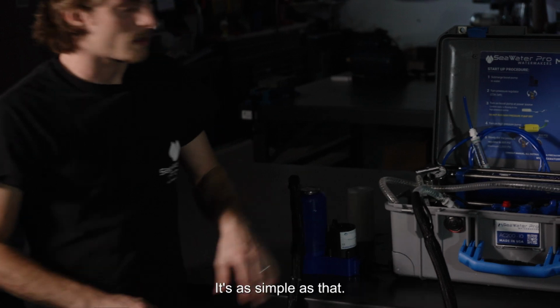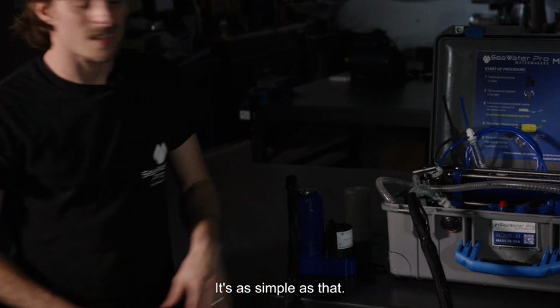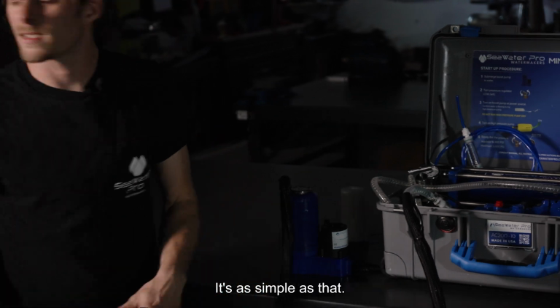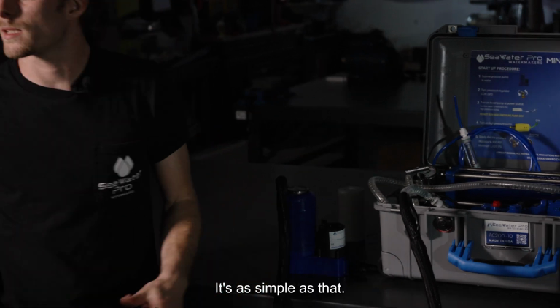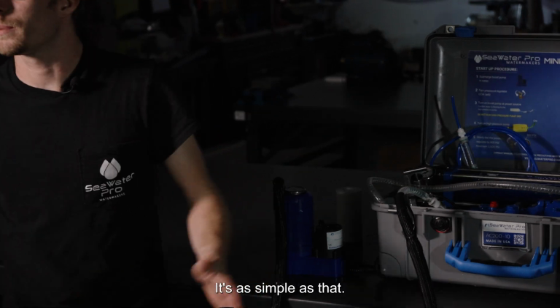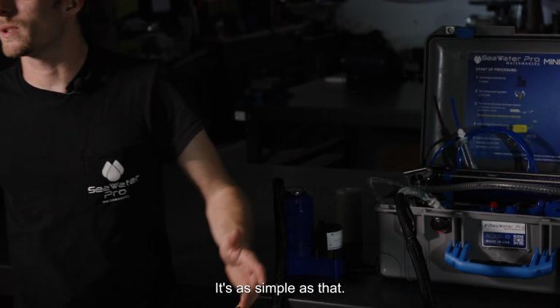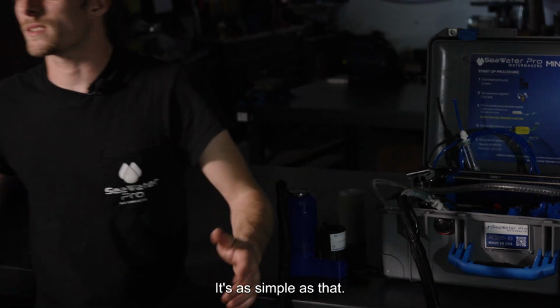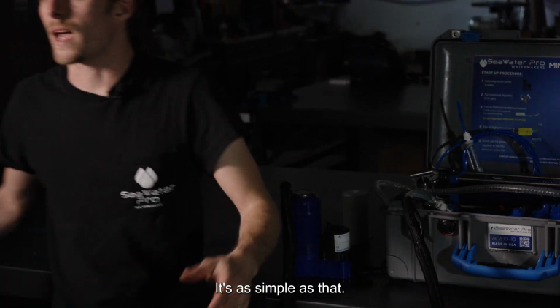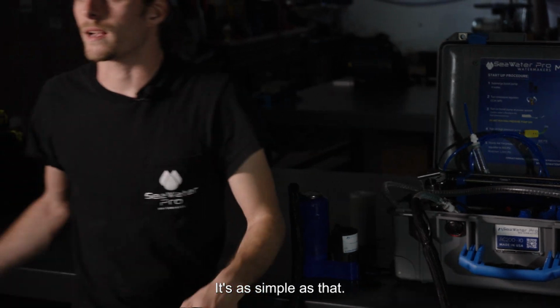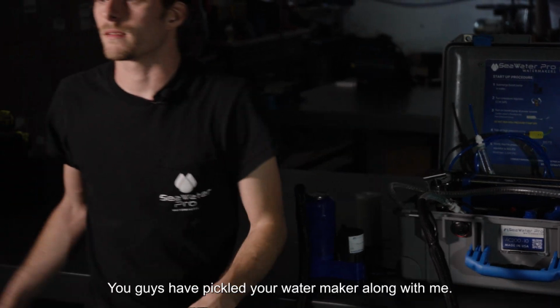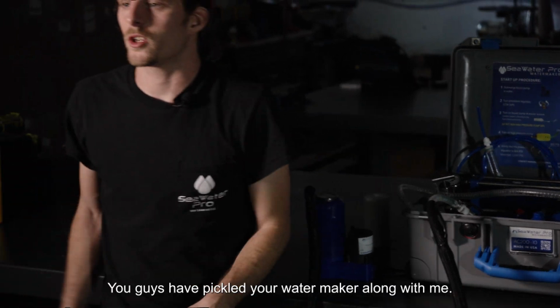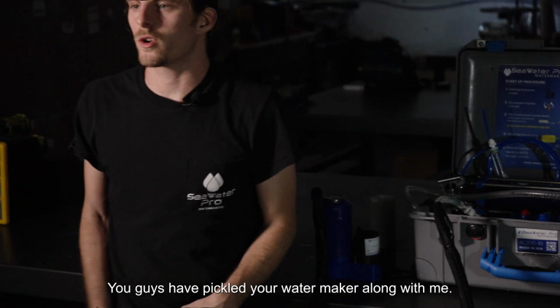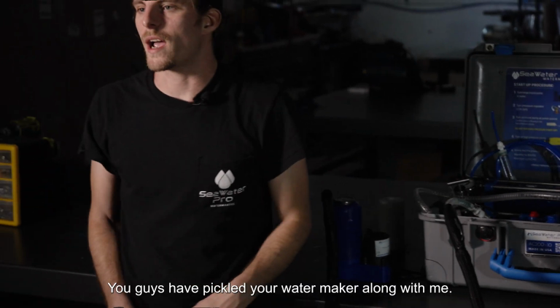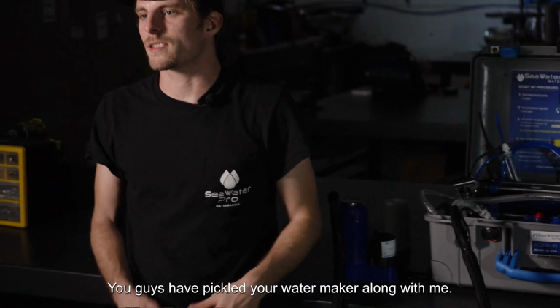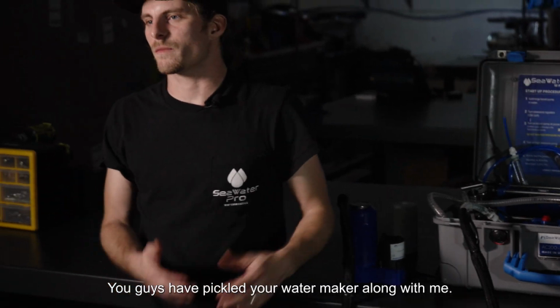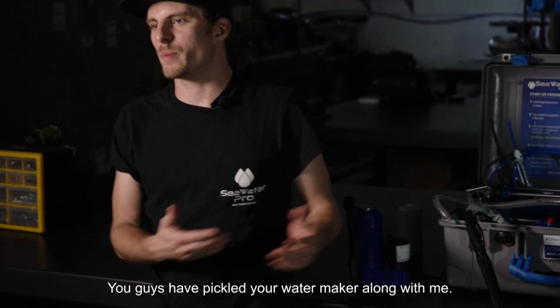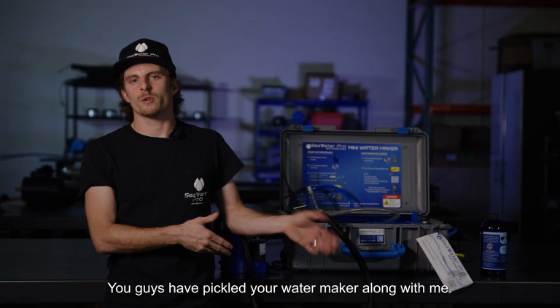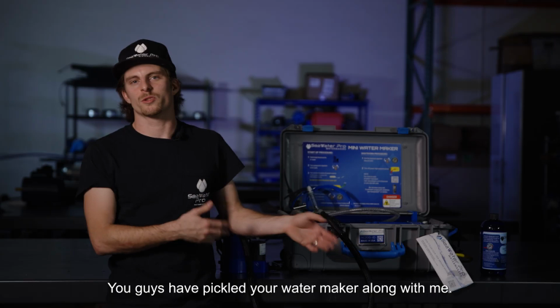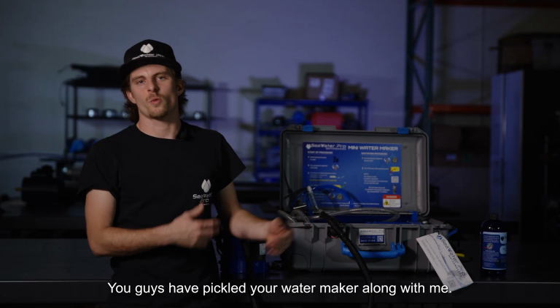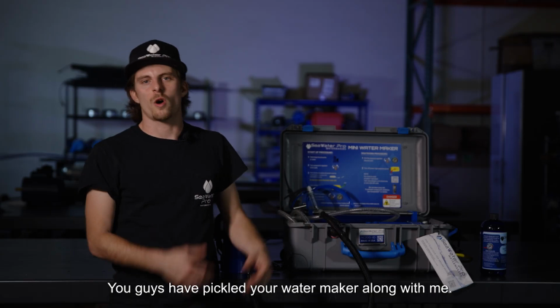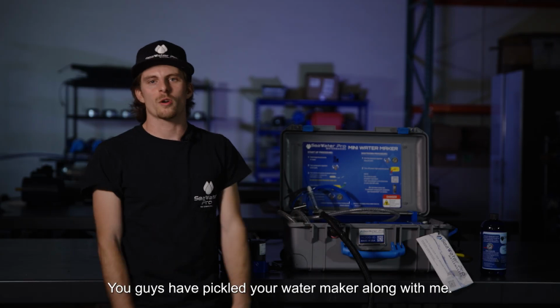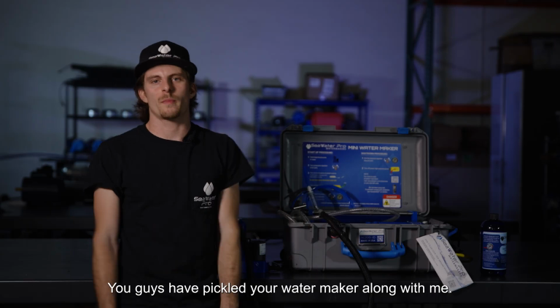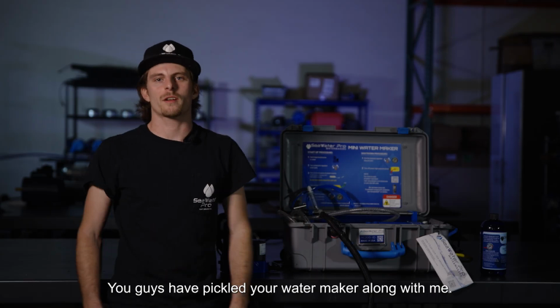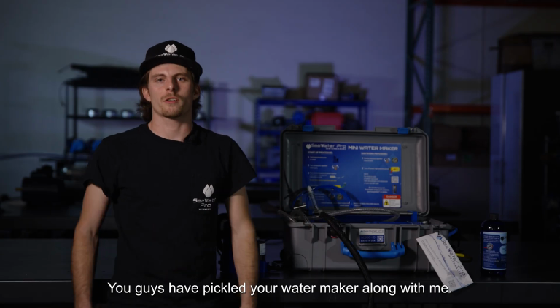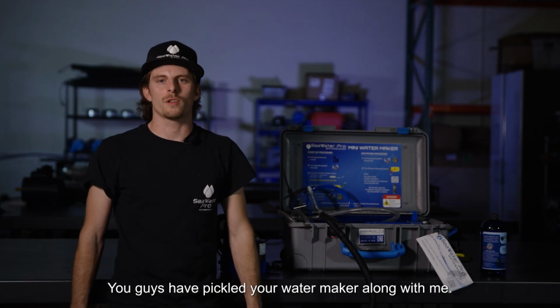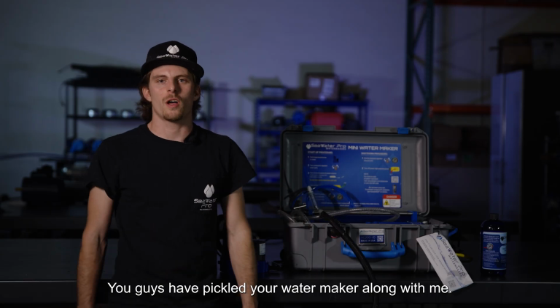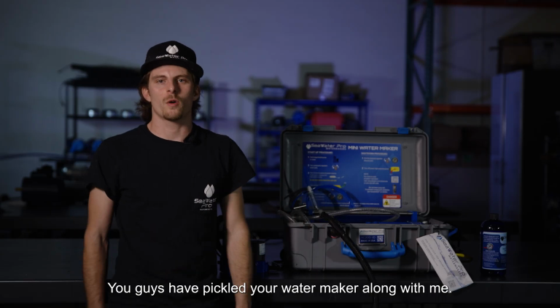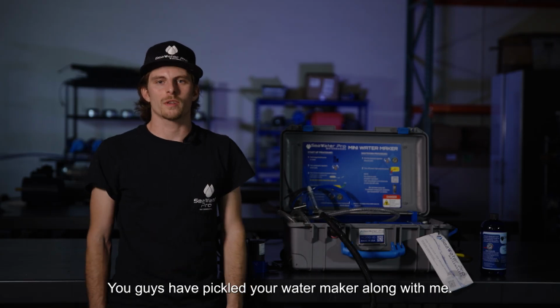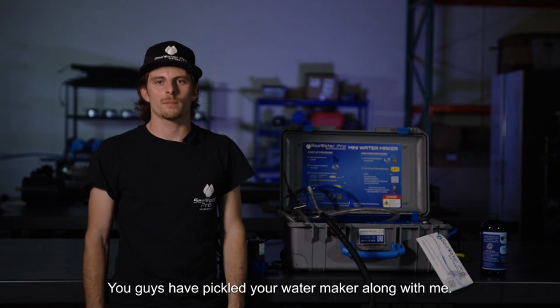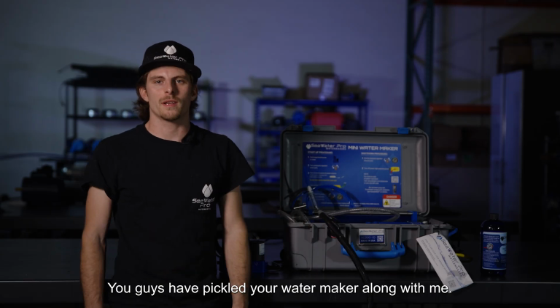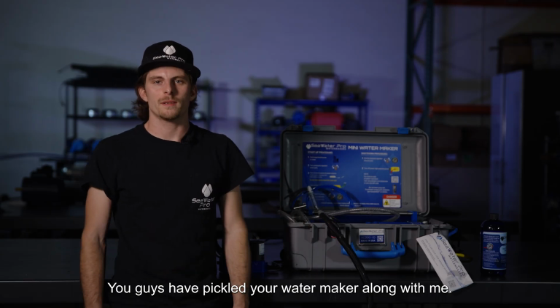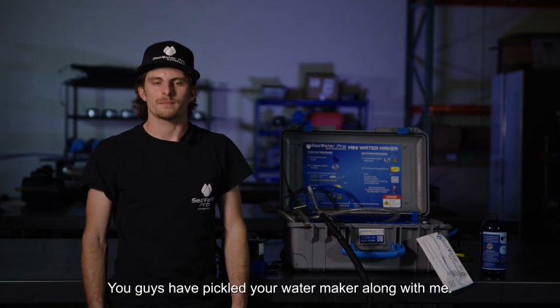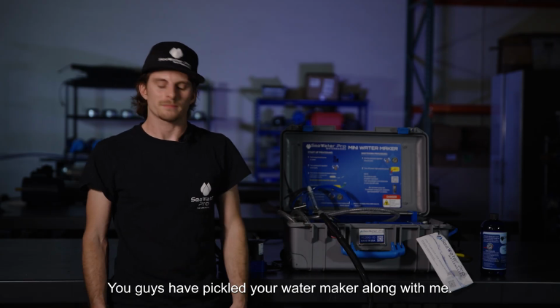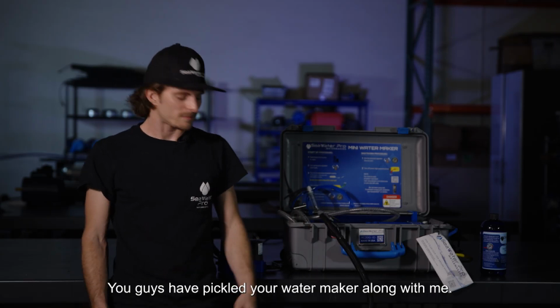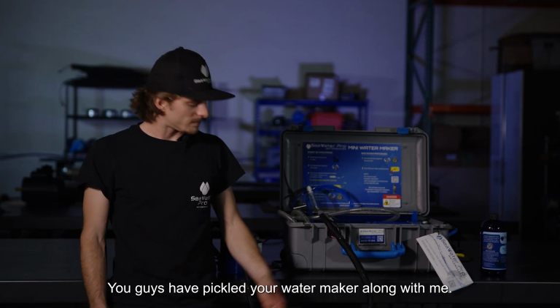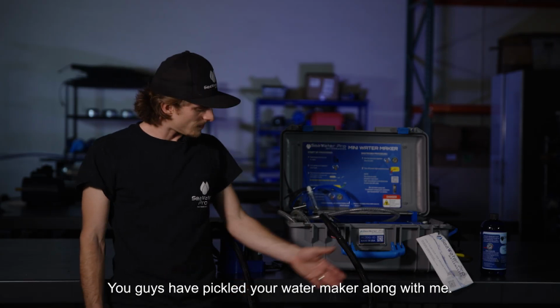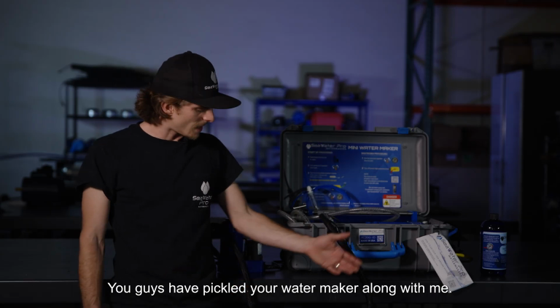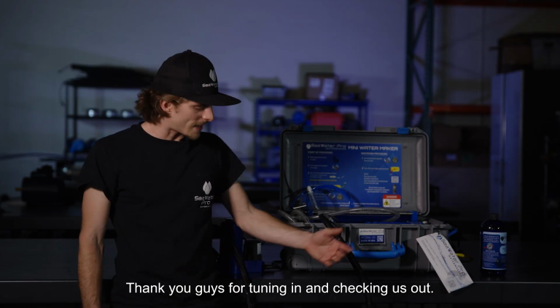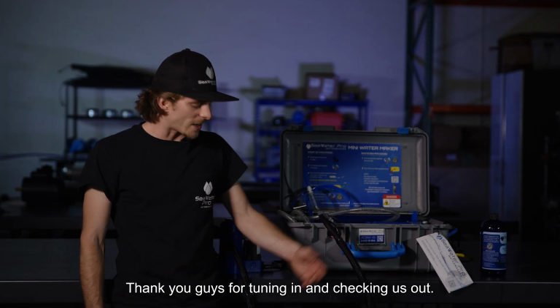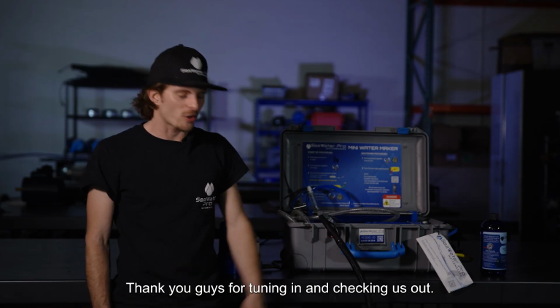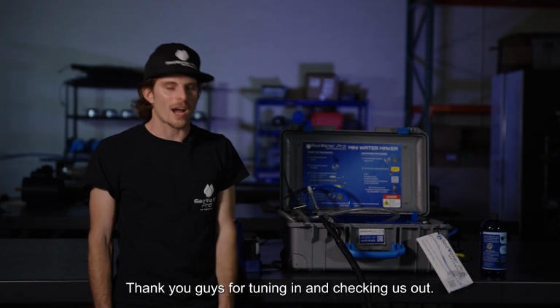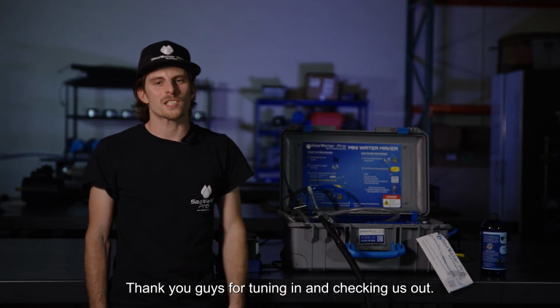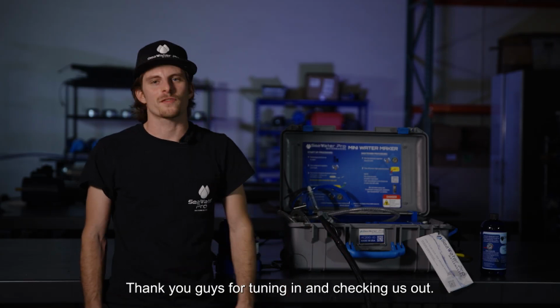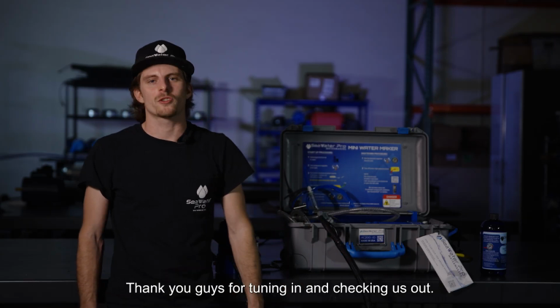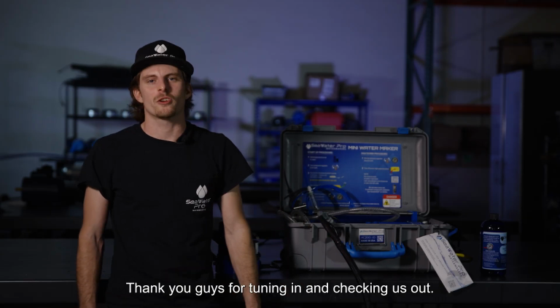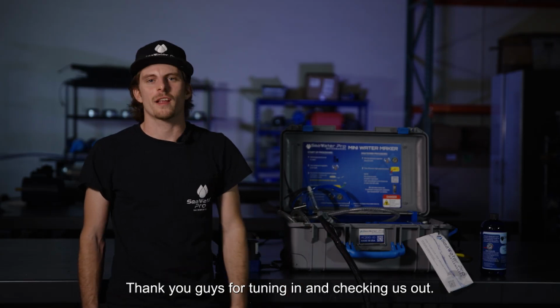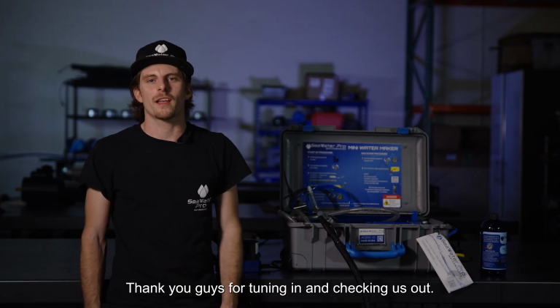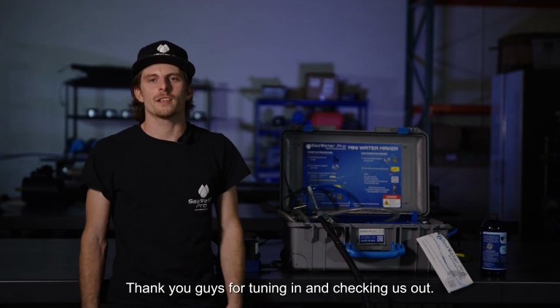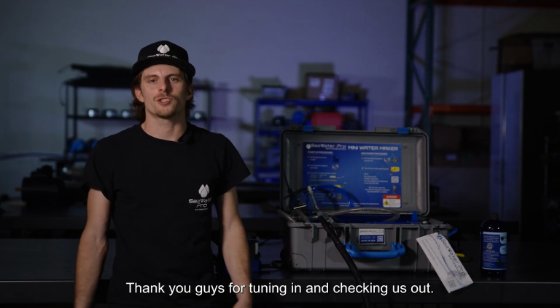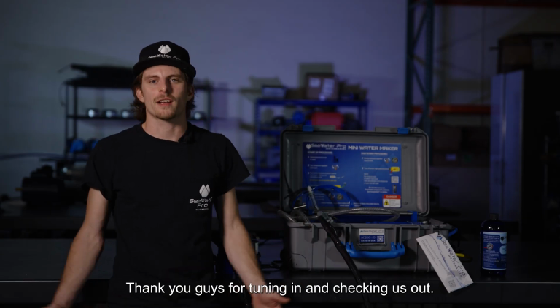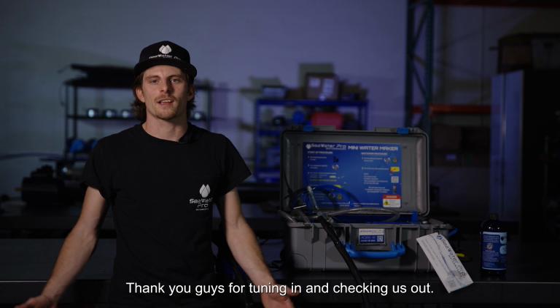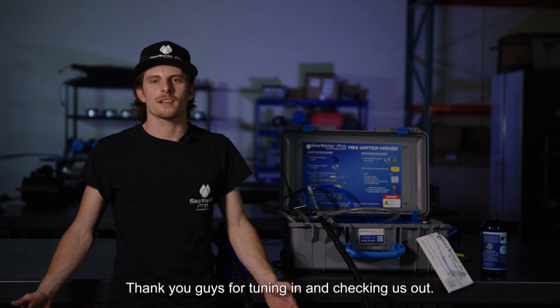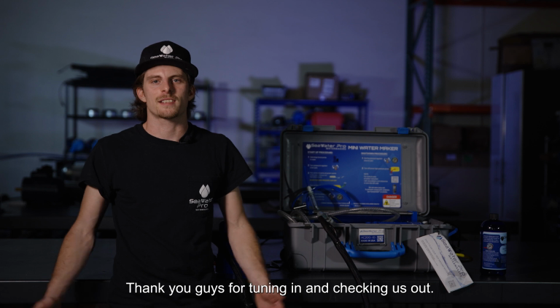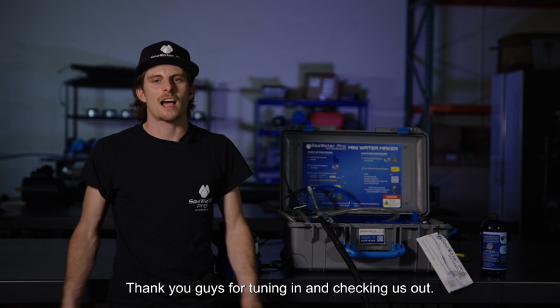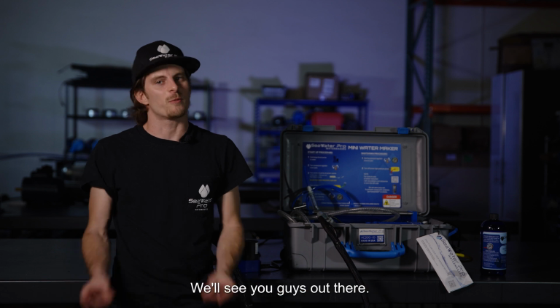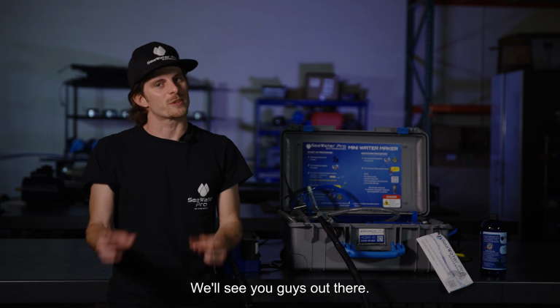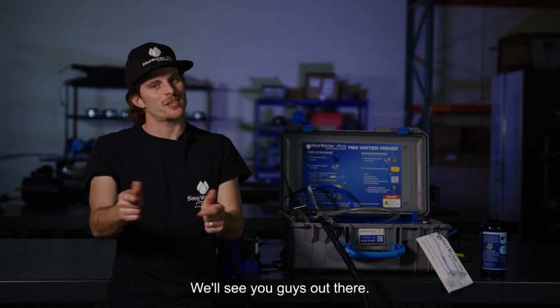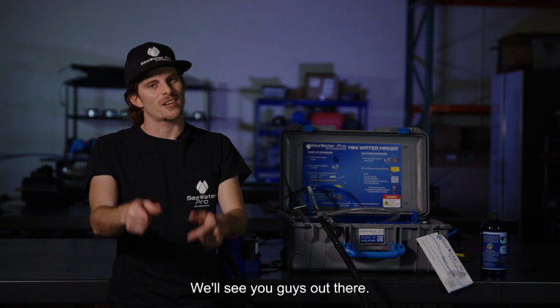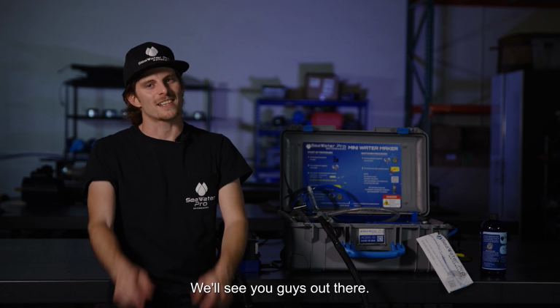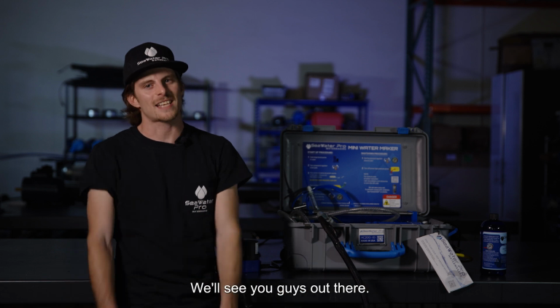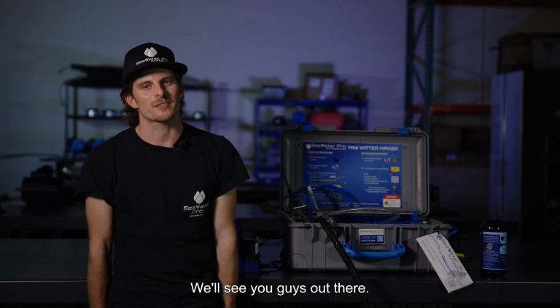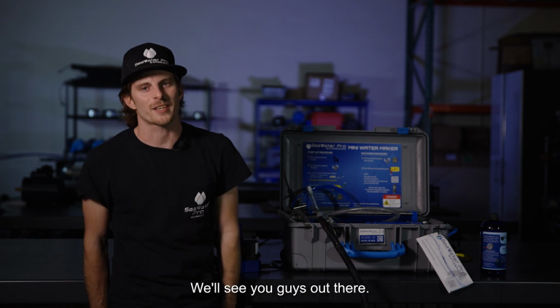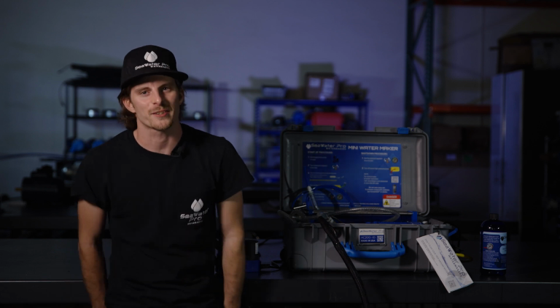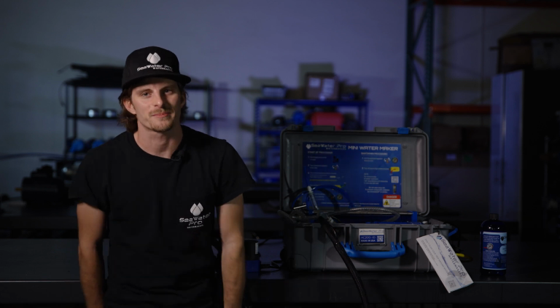As simple as that — you guys have pickled your water maker along with me. Thank you guys for tuning in and checking us out. We'll see you guys out there.